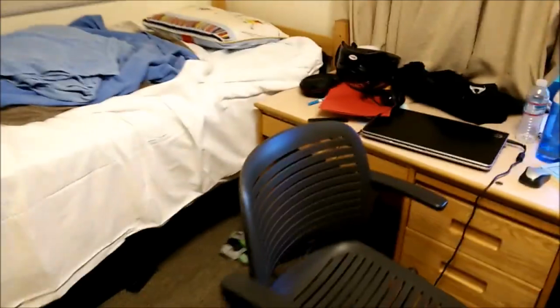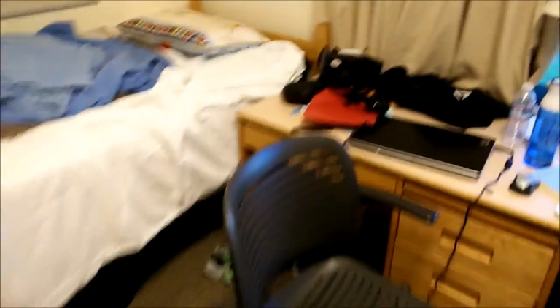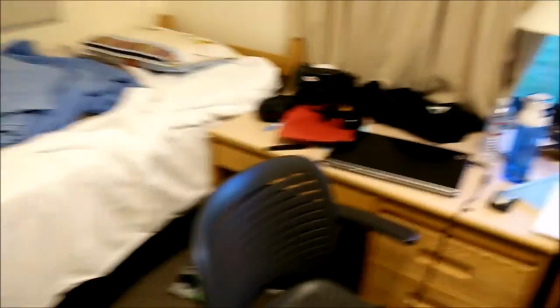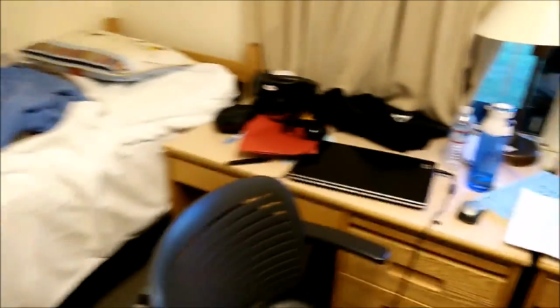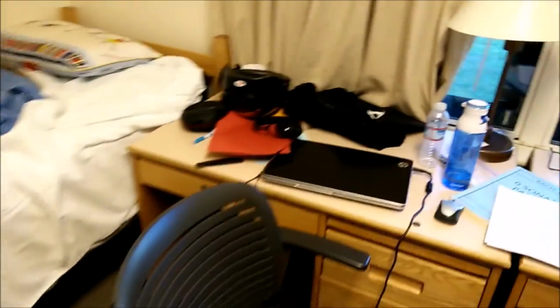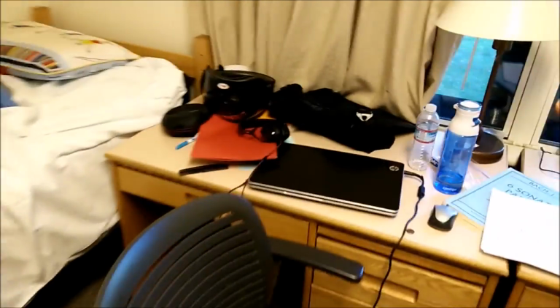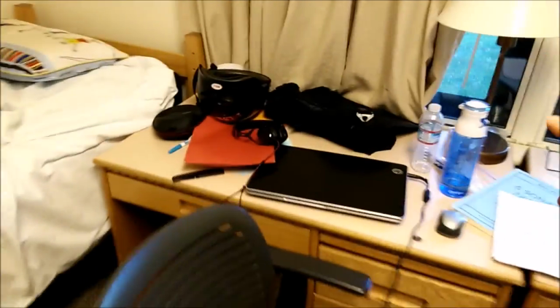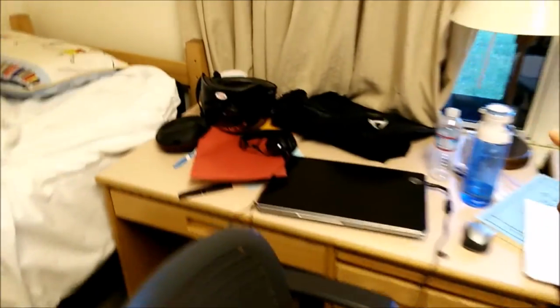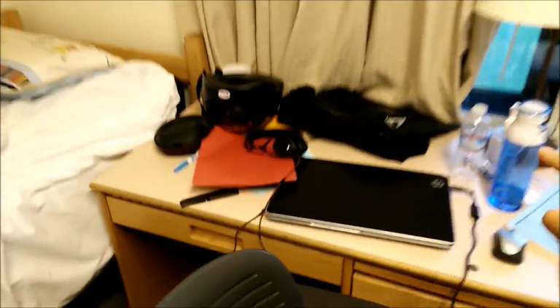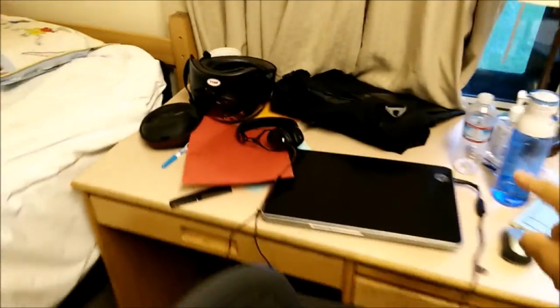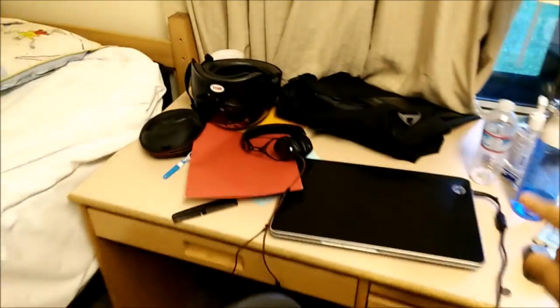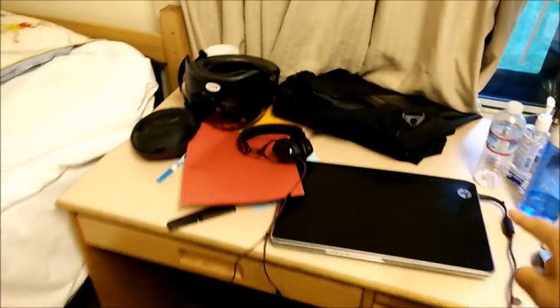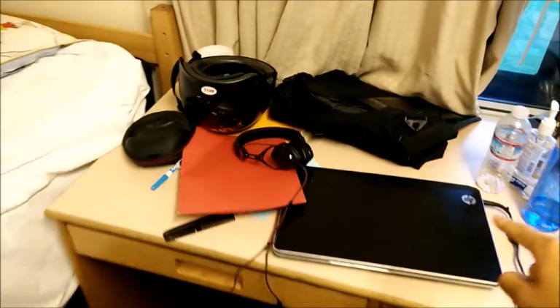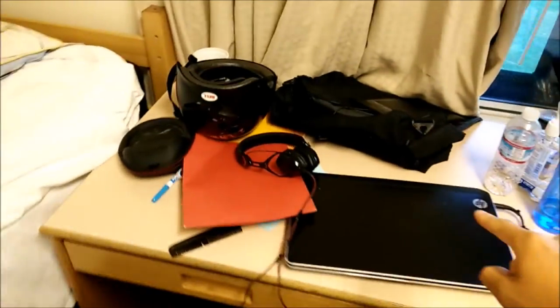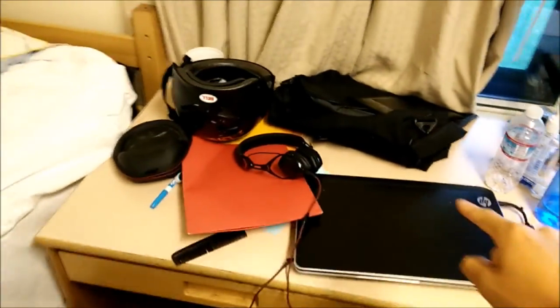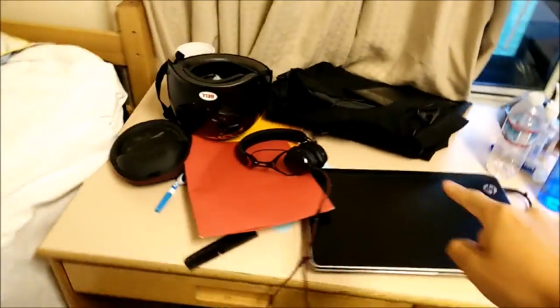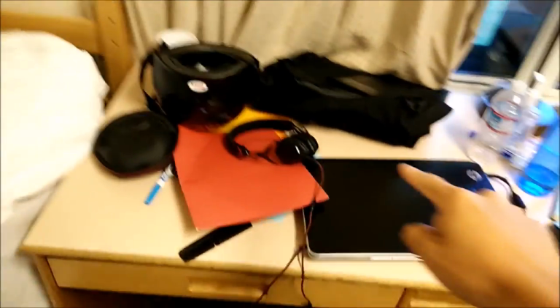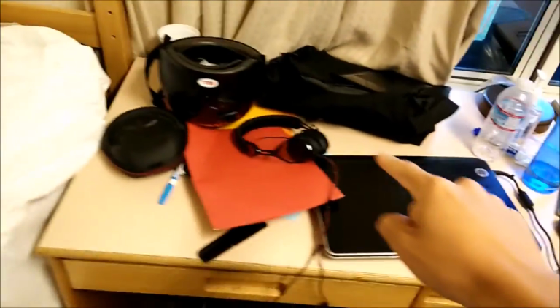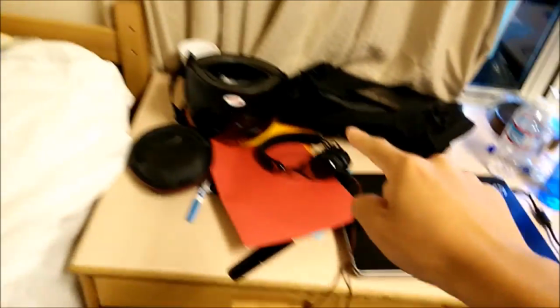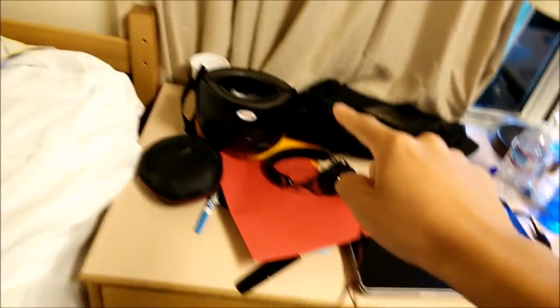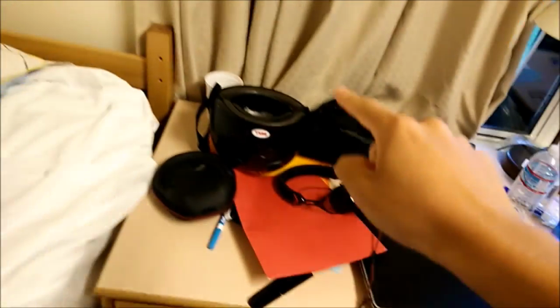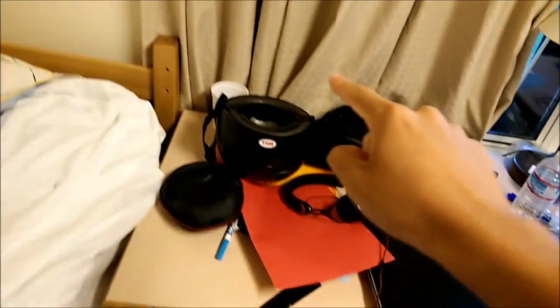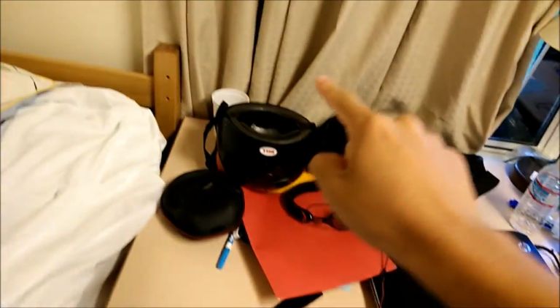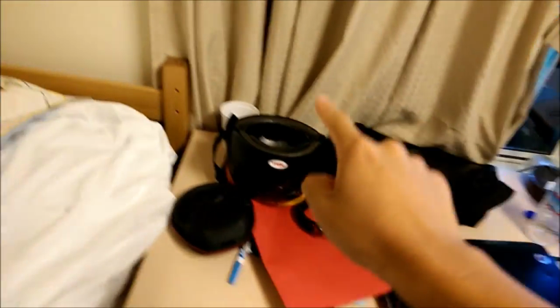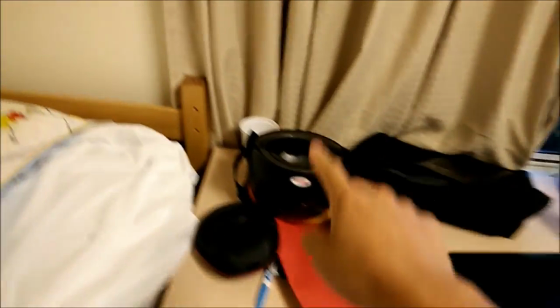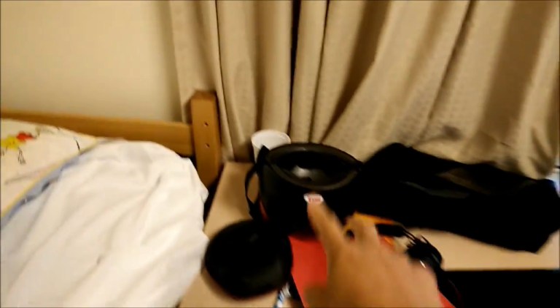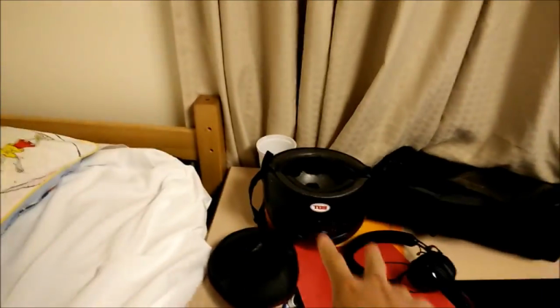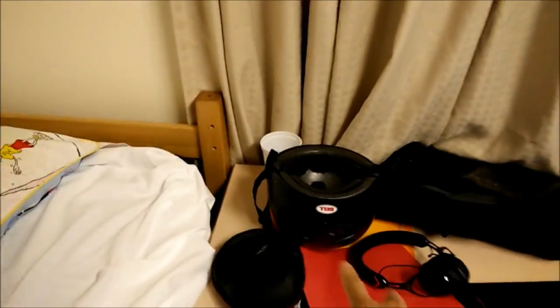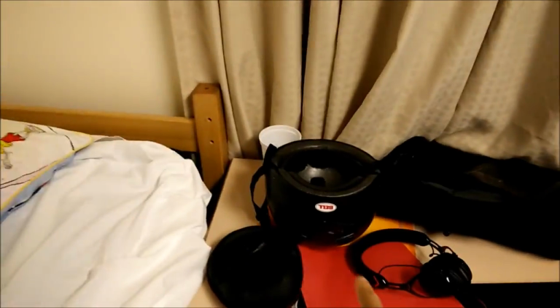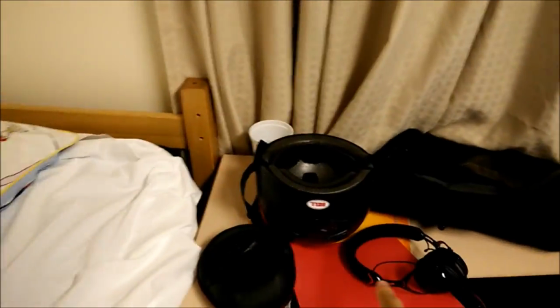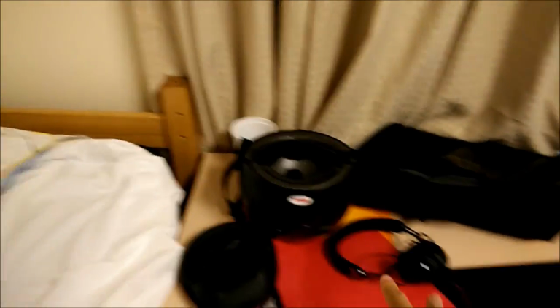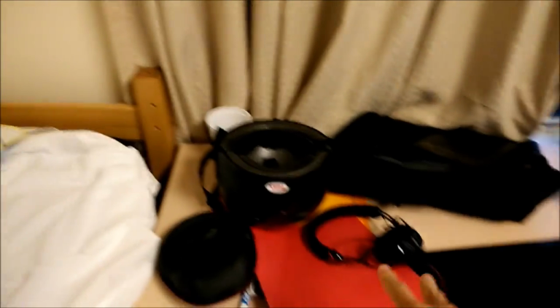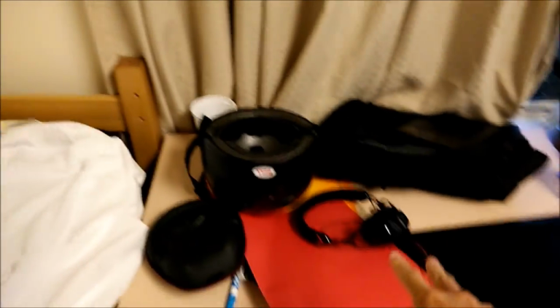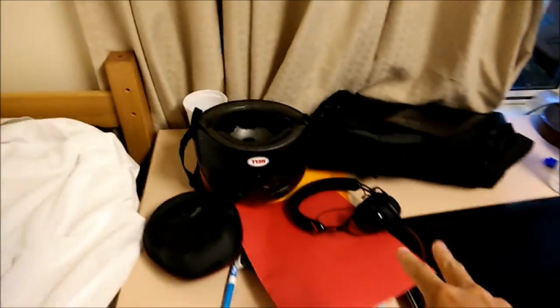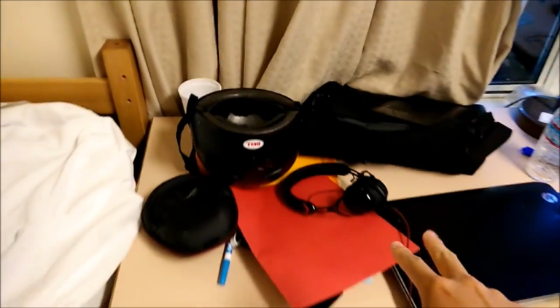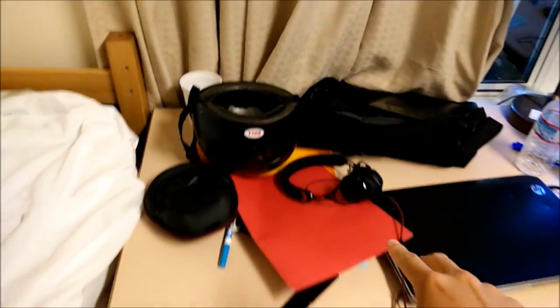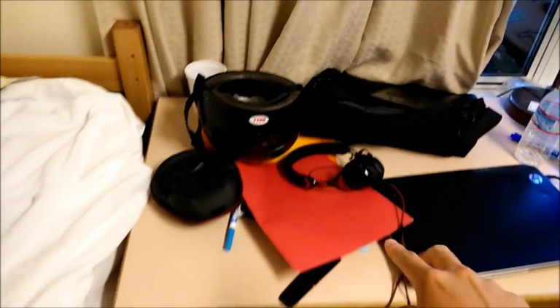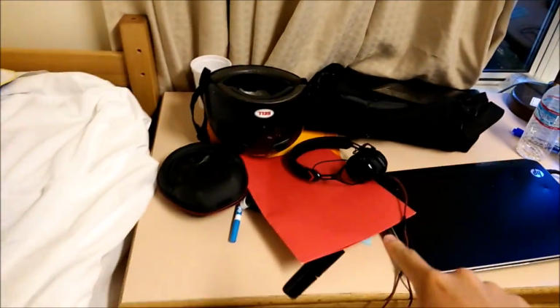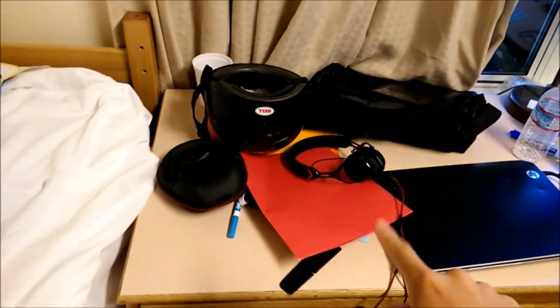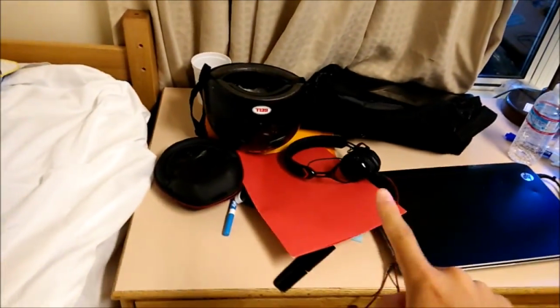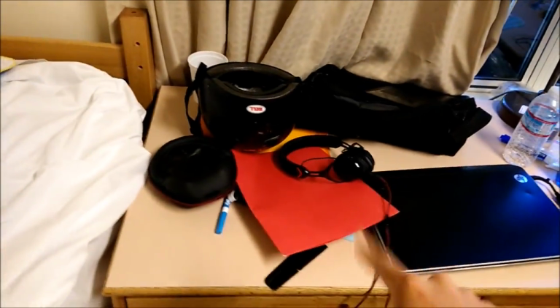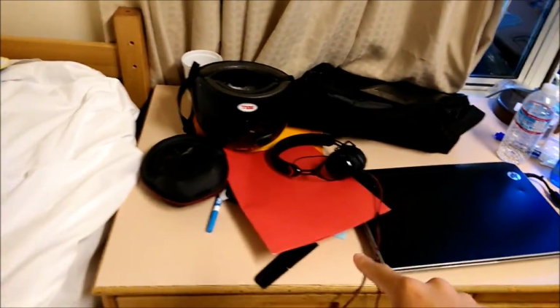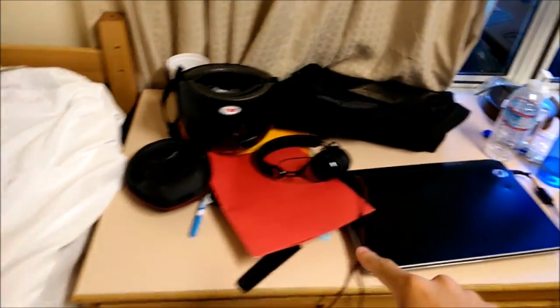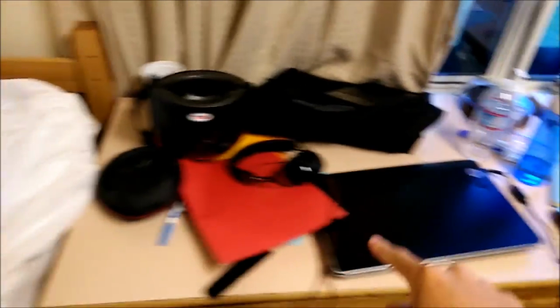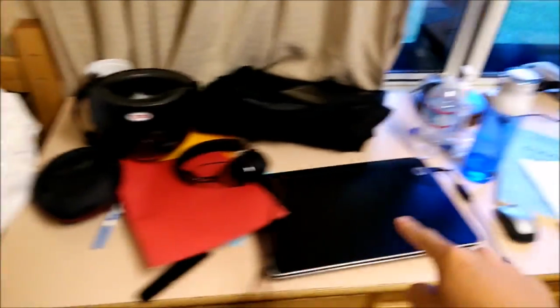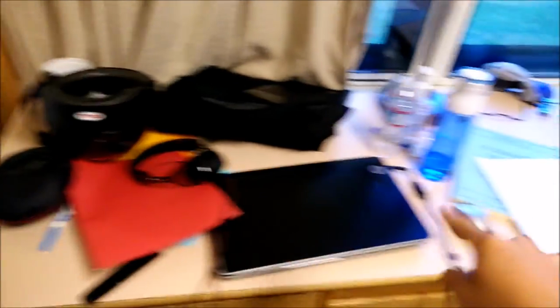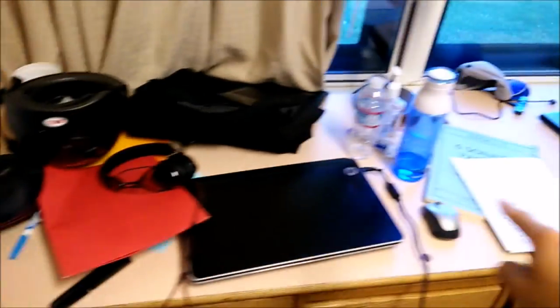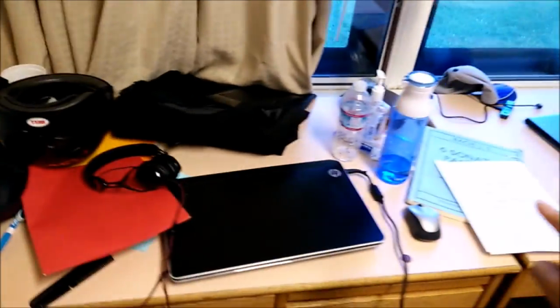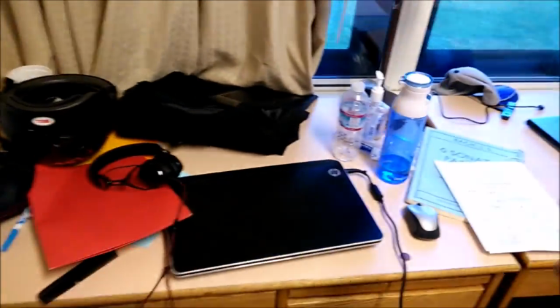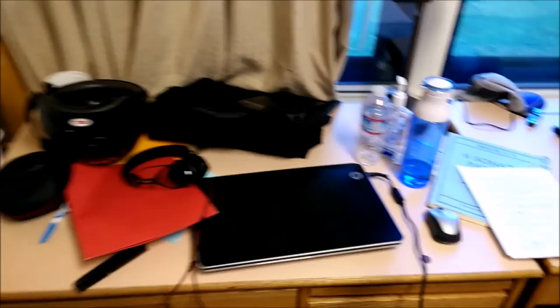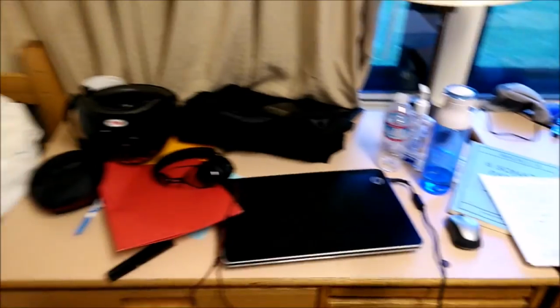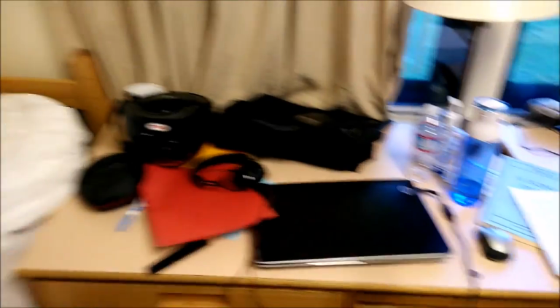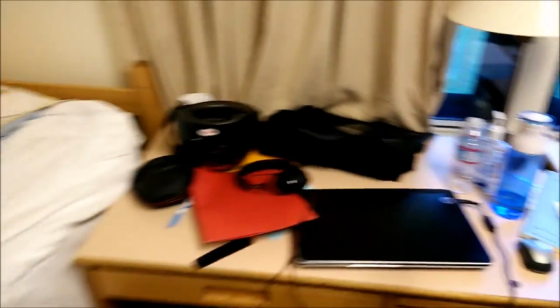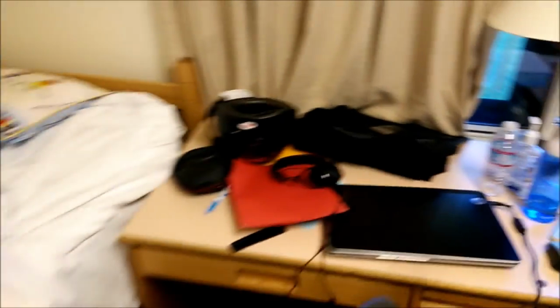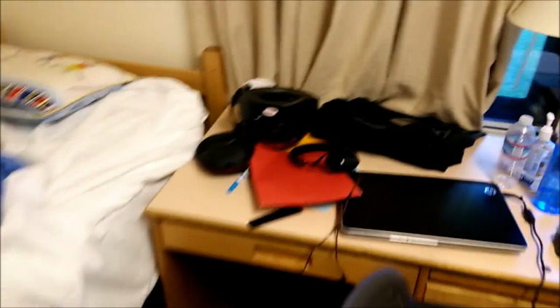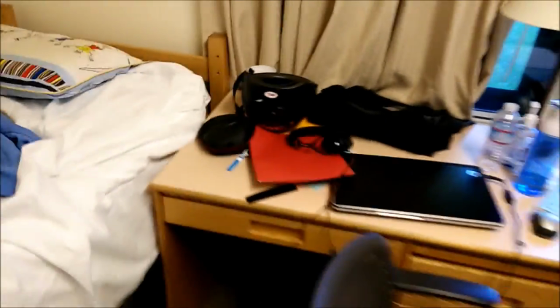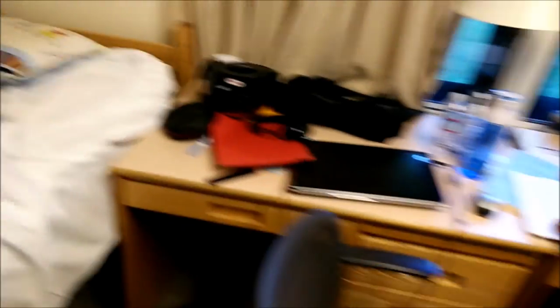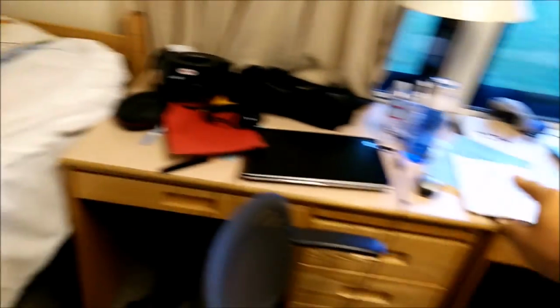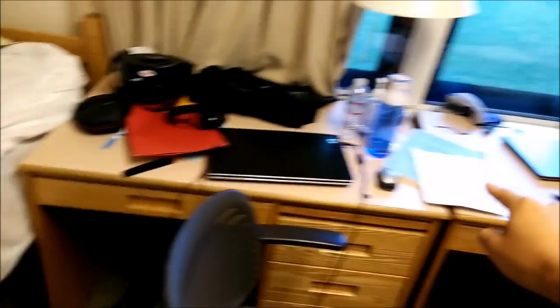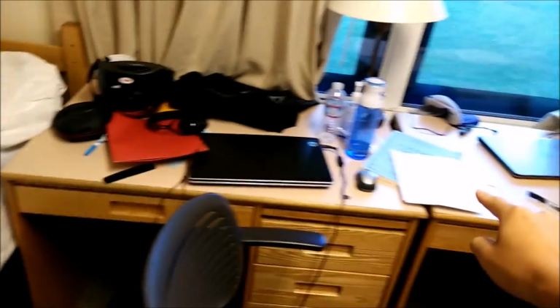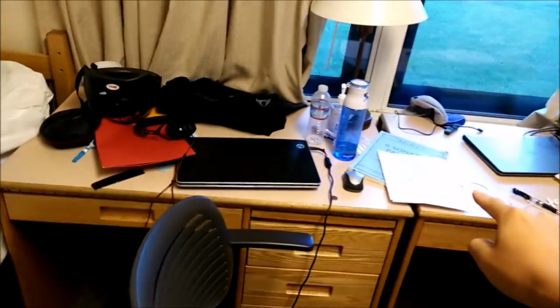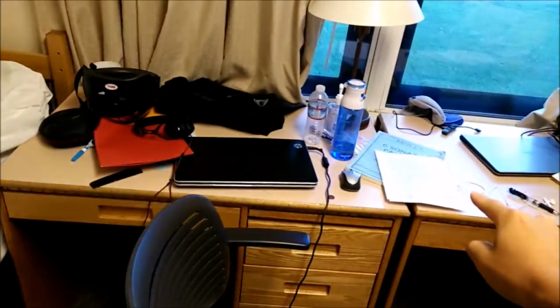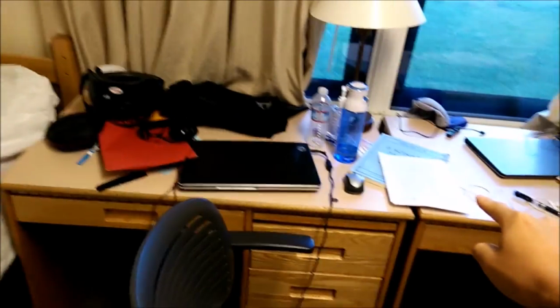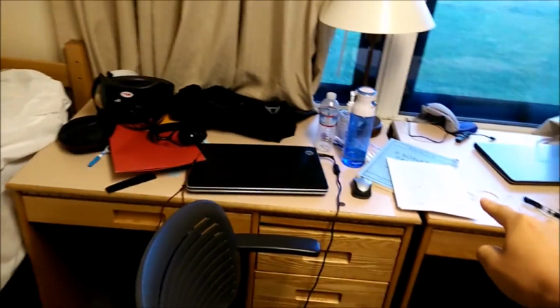My desk here with my computer, bike helmet, headphones, folders, water bottles.